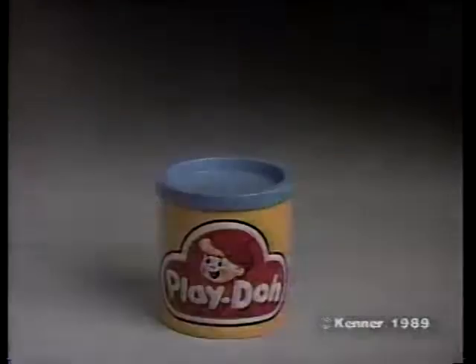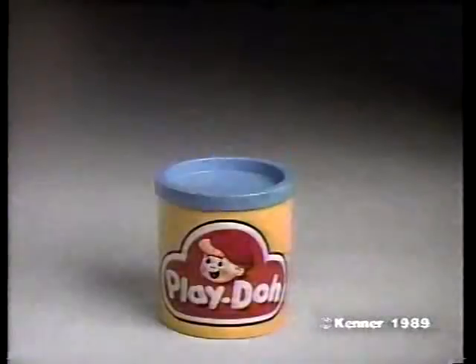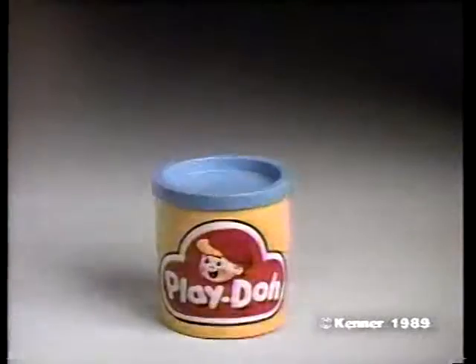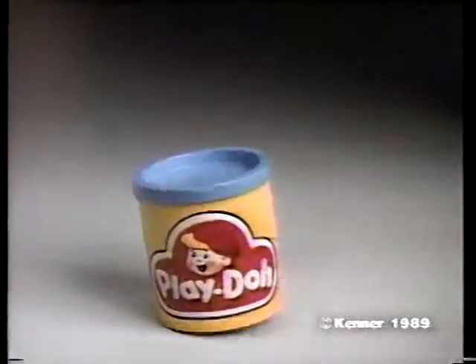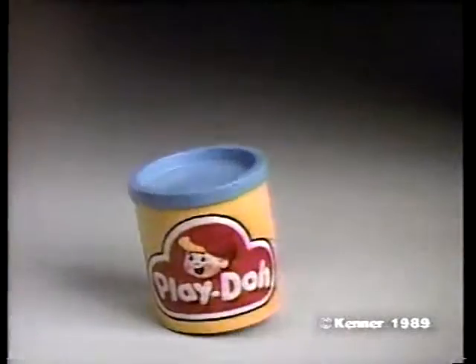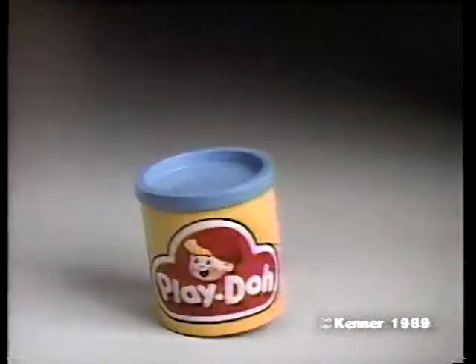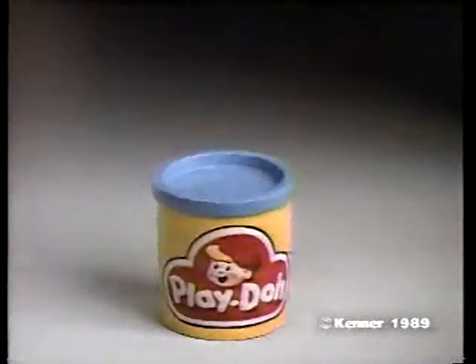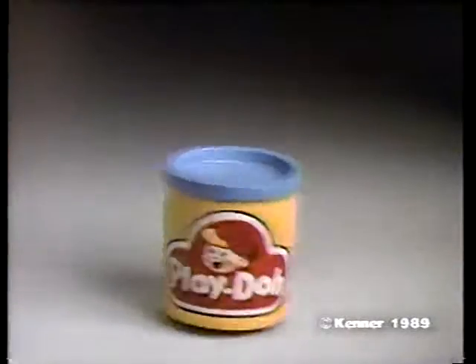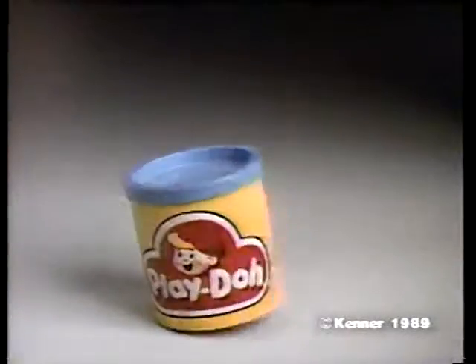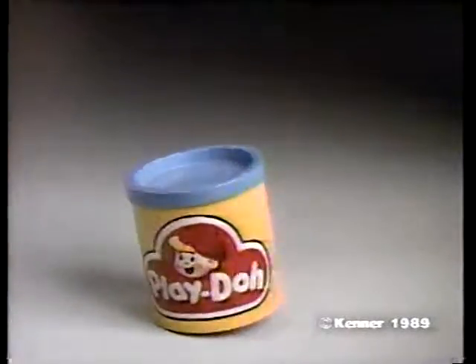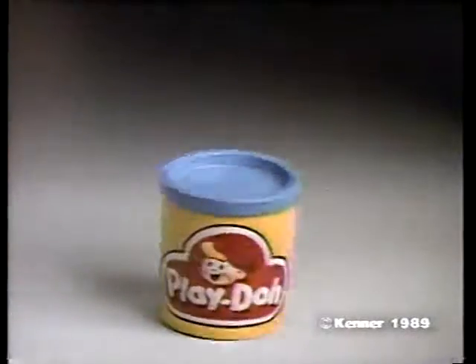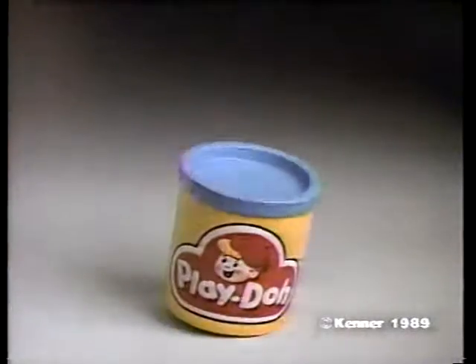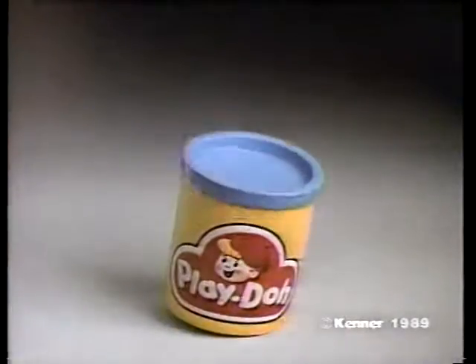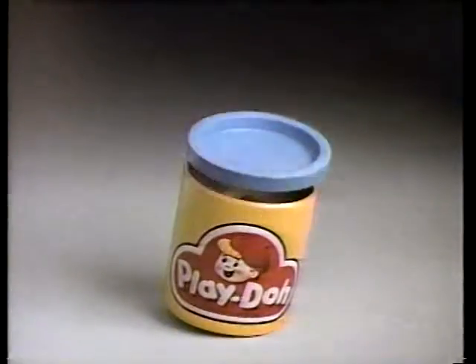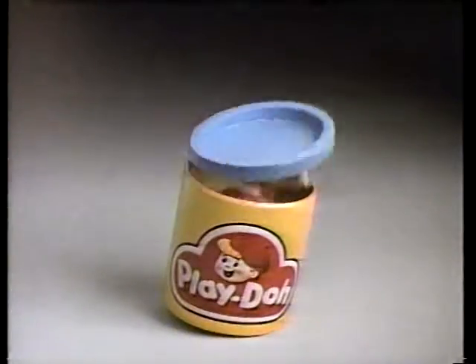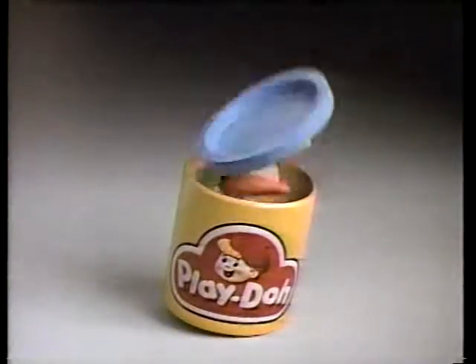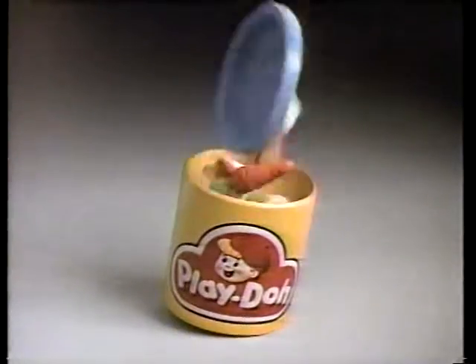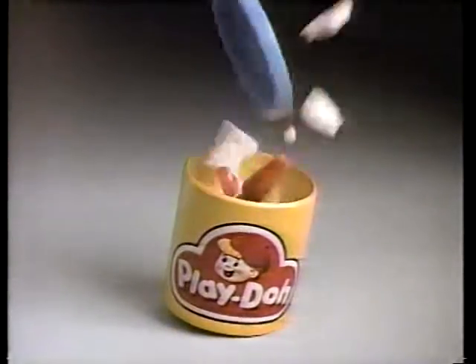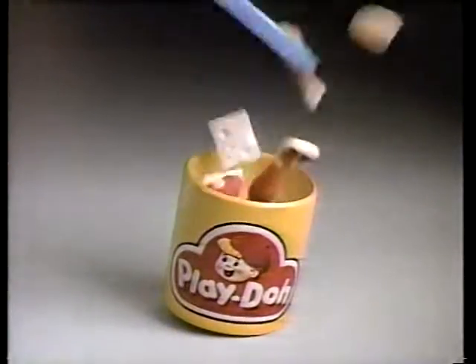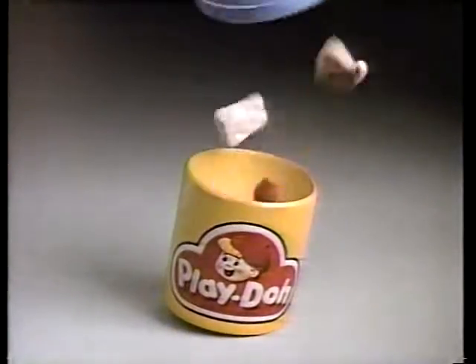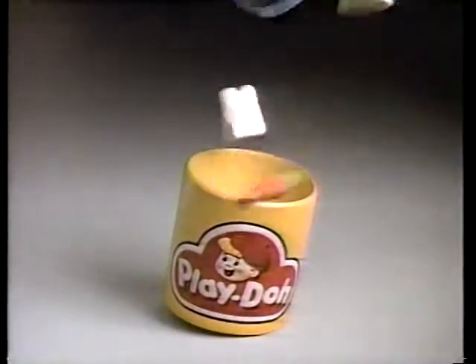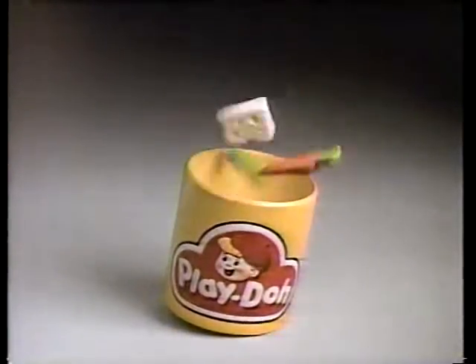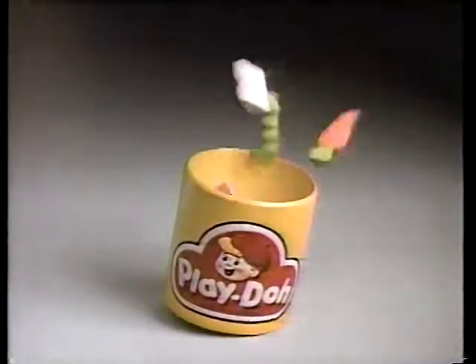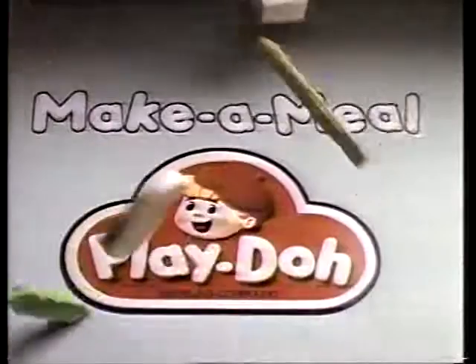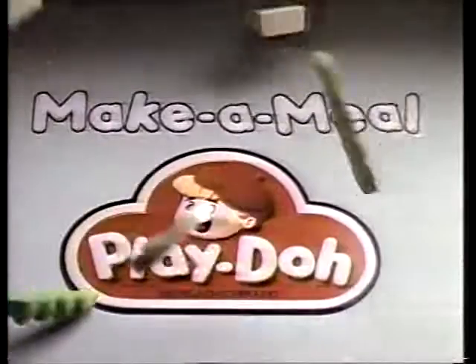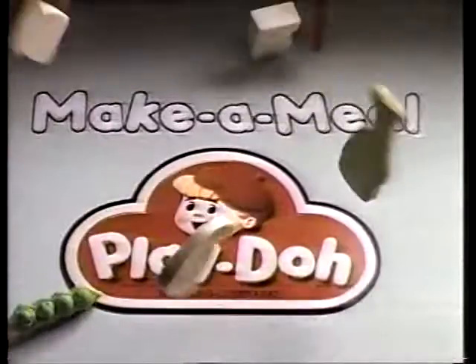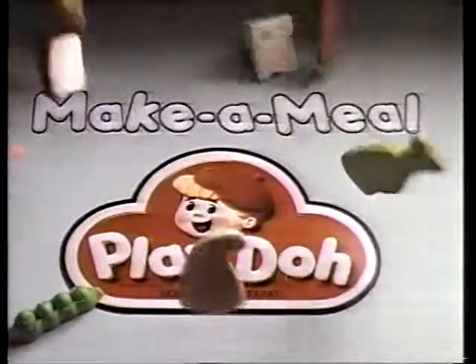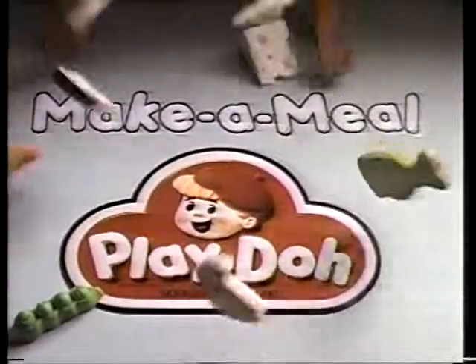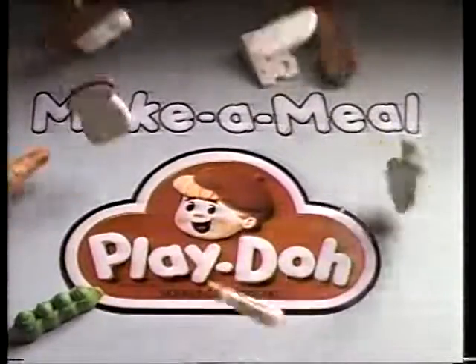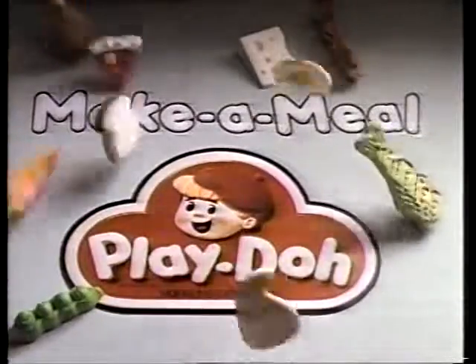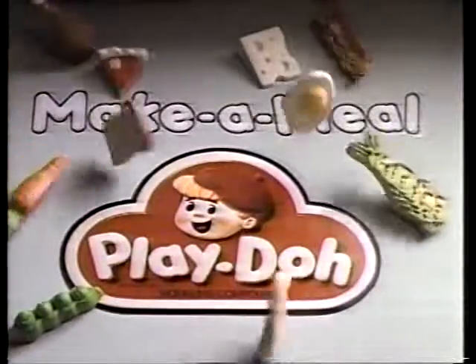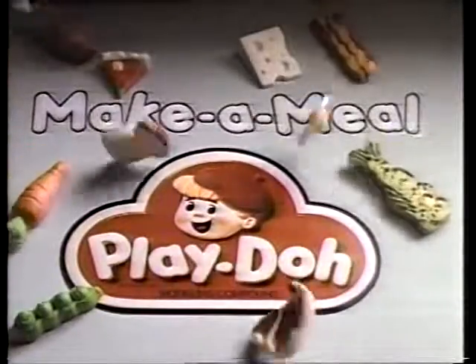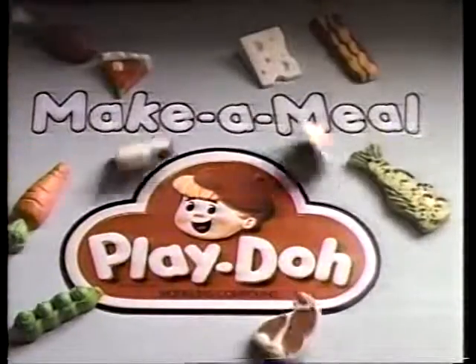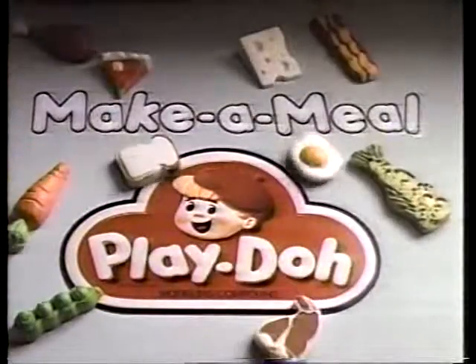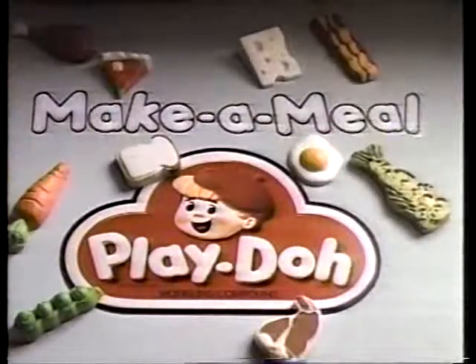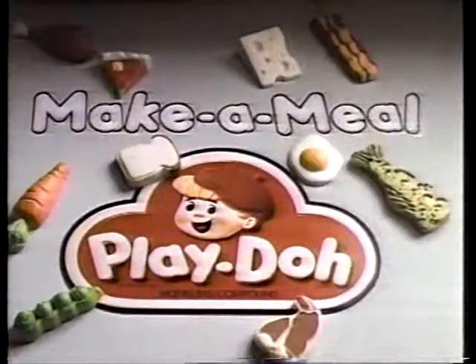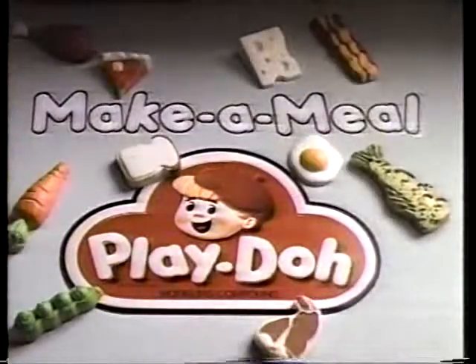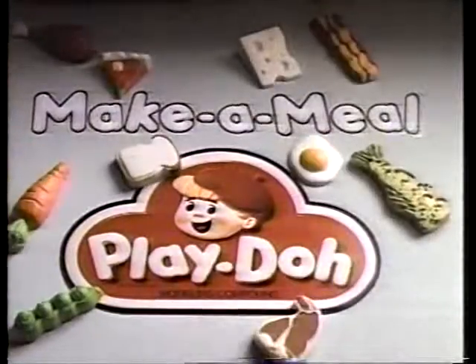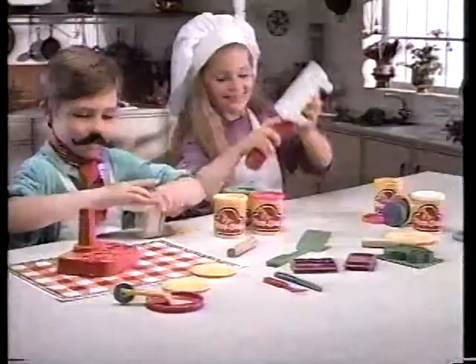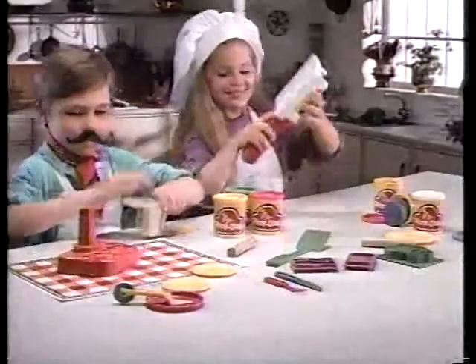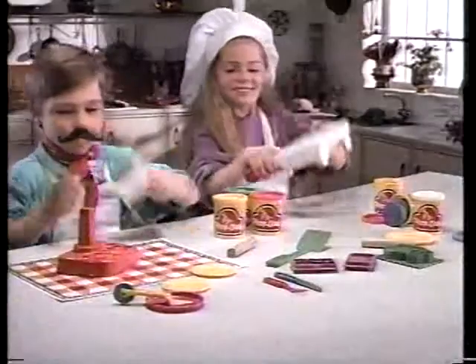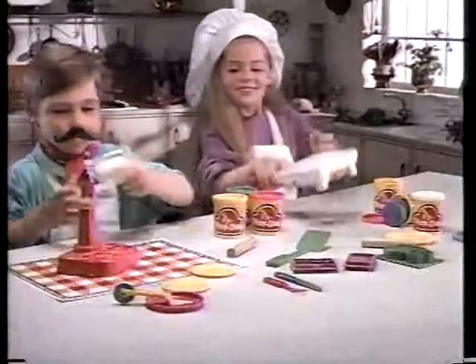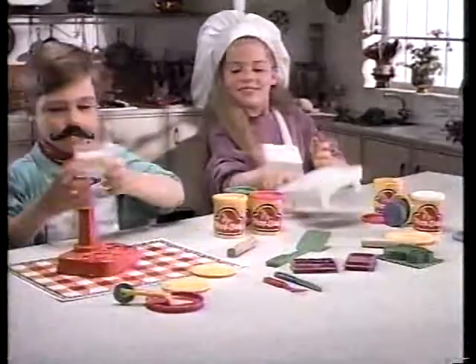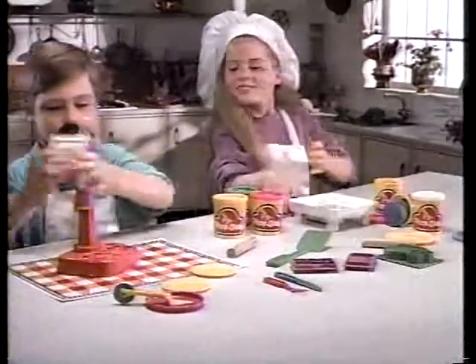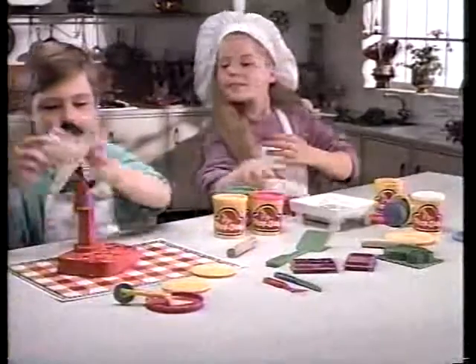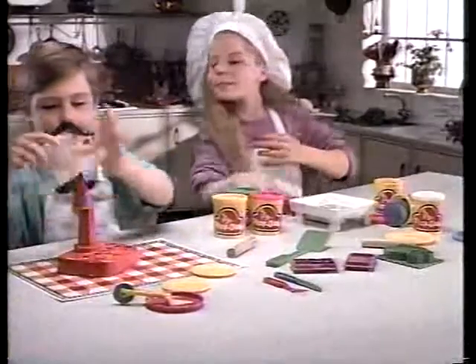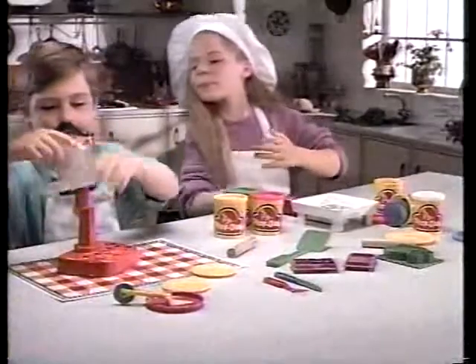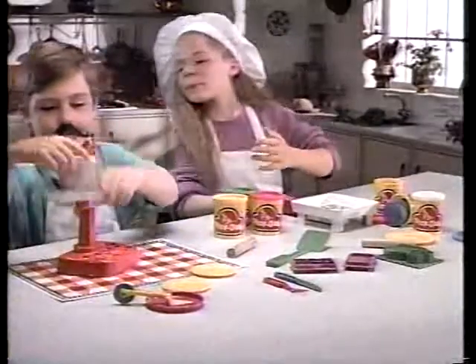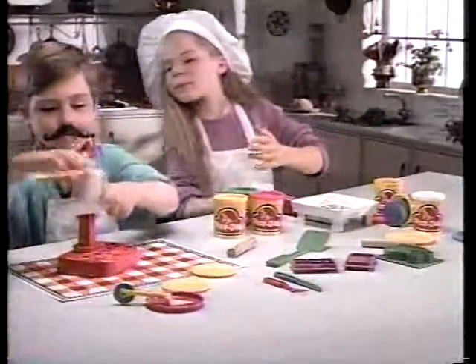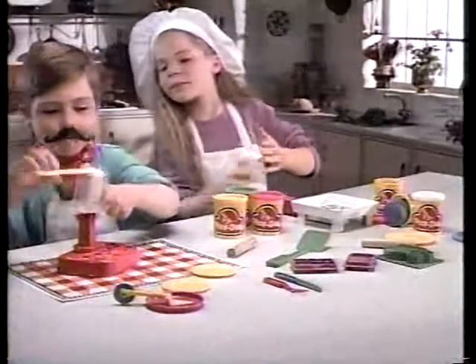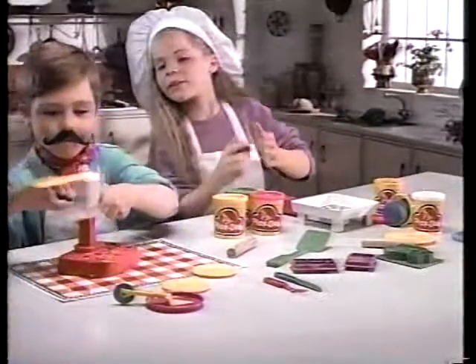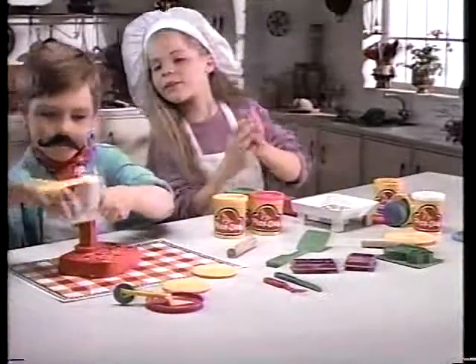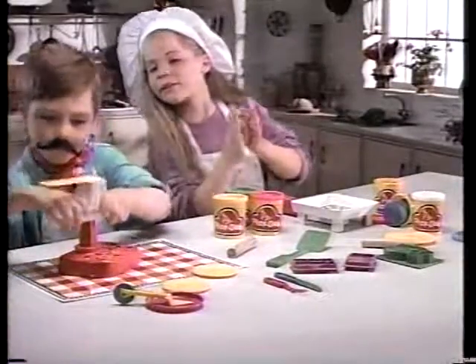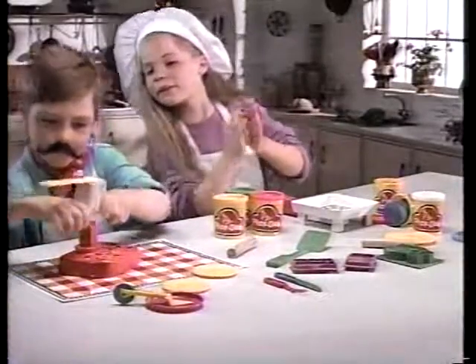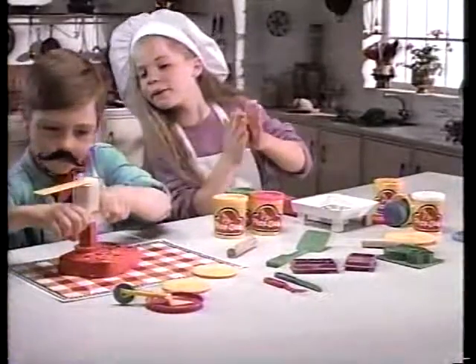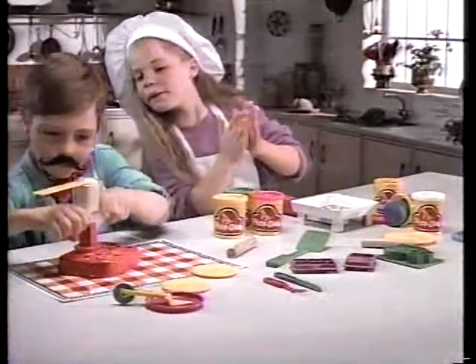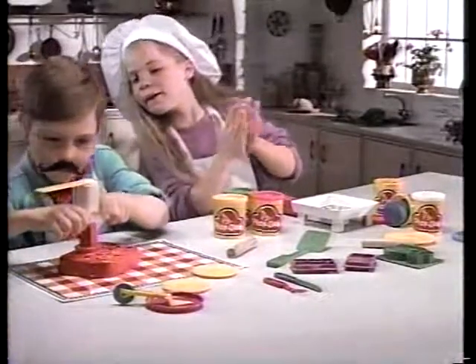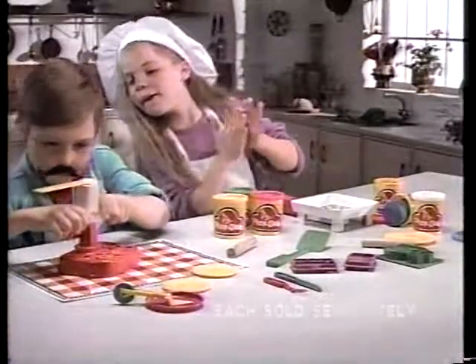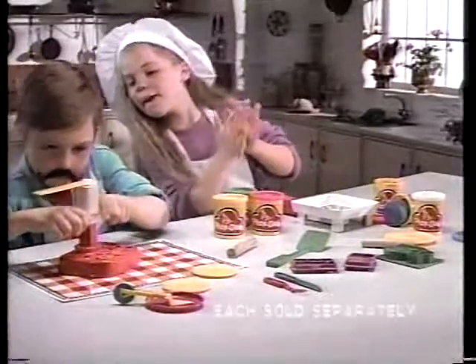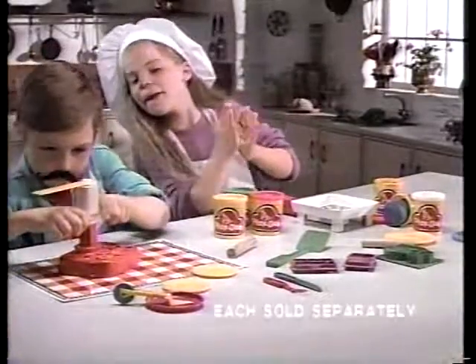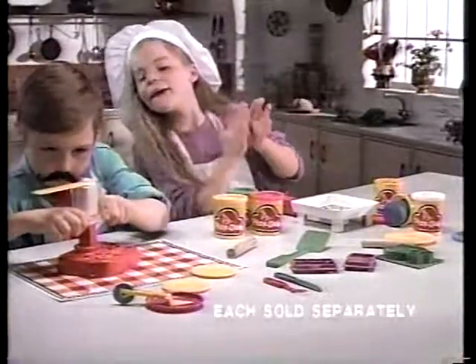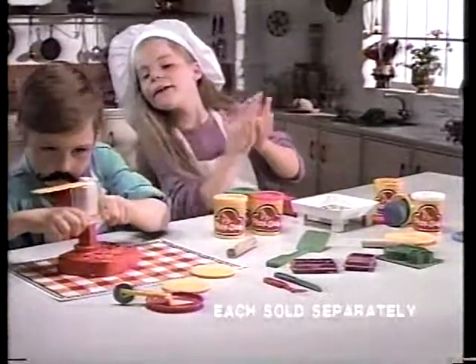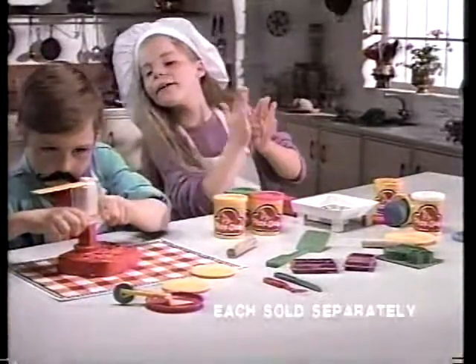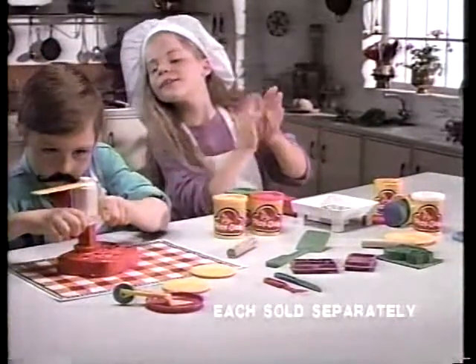Looks like something's shakin' with Play-Doh. It's Make-A-Meal — Spaghetti Factory and Chef's Skillet, each sold separately.